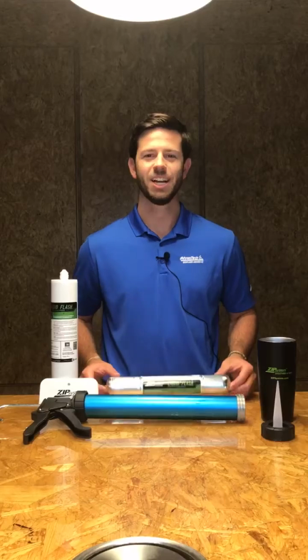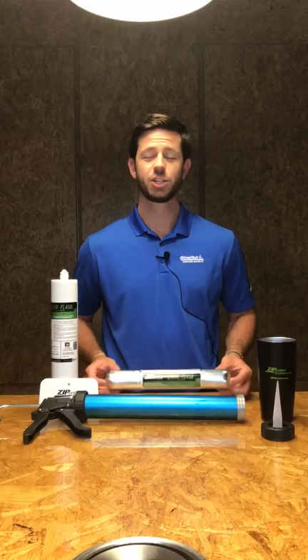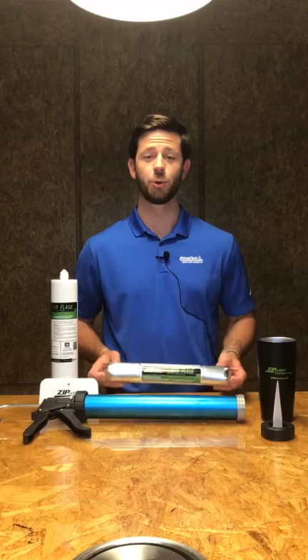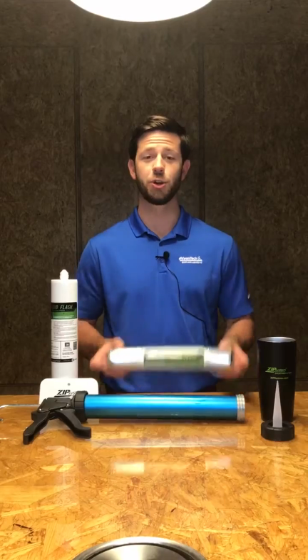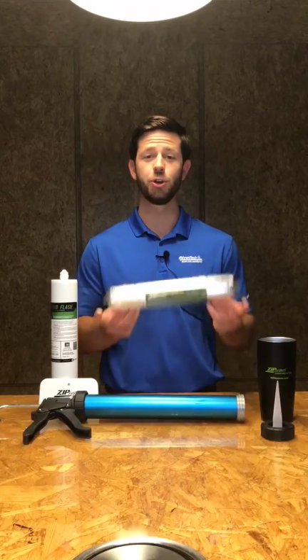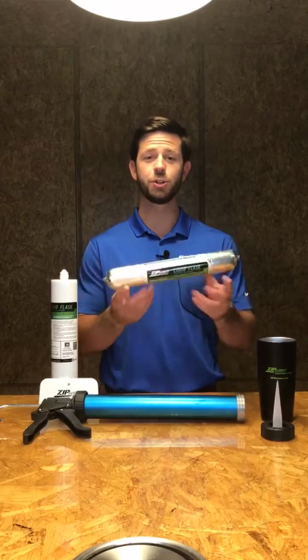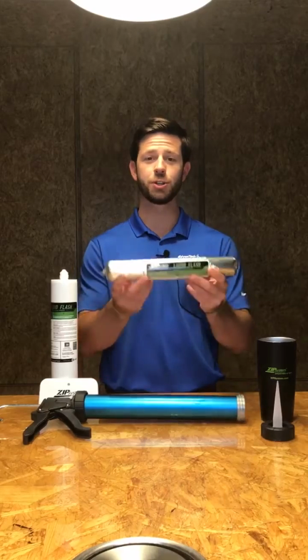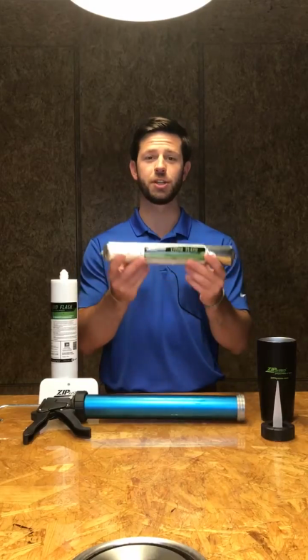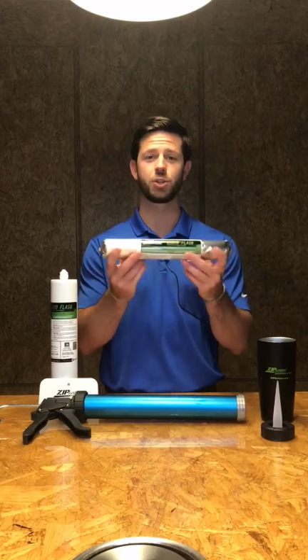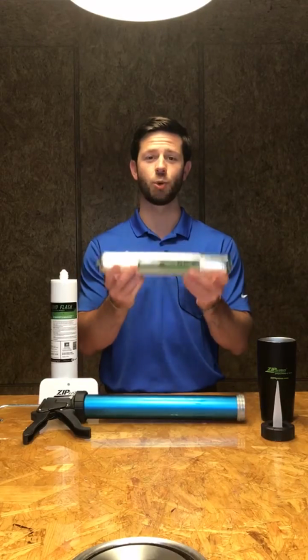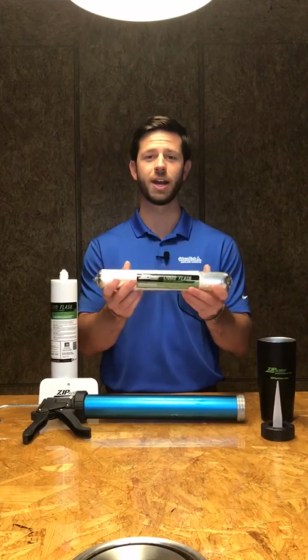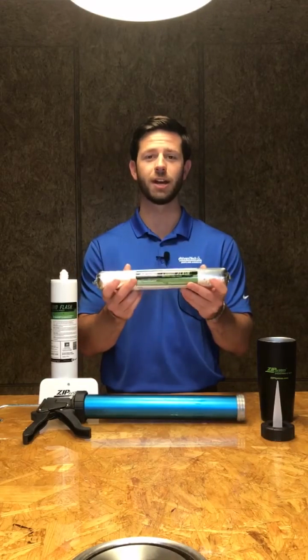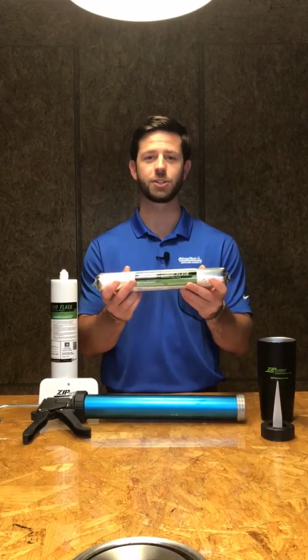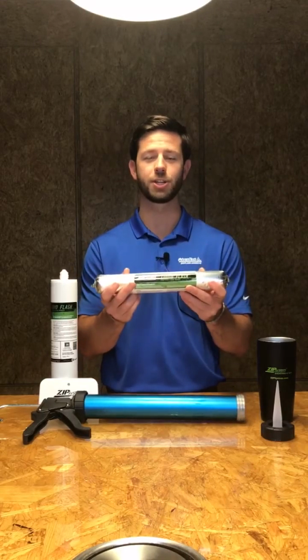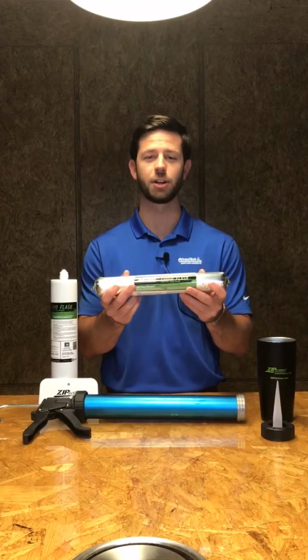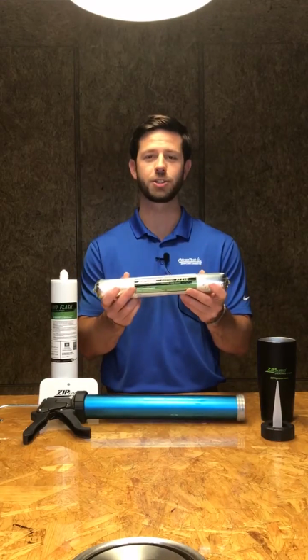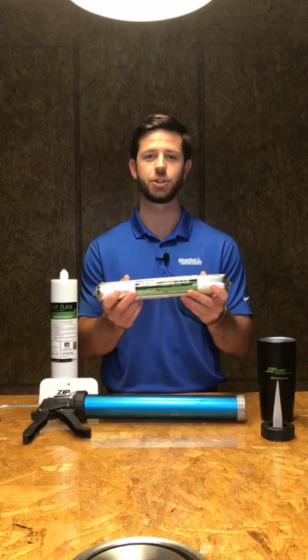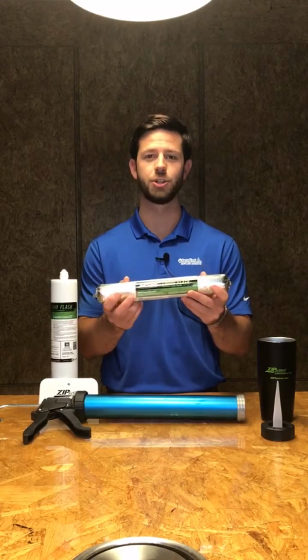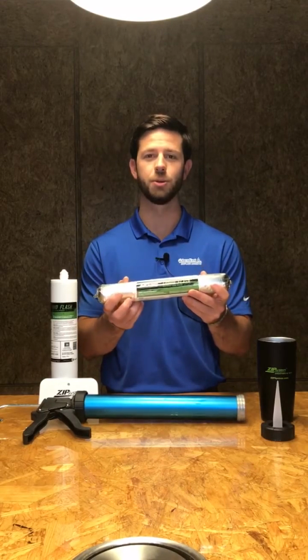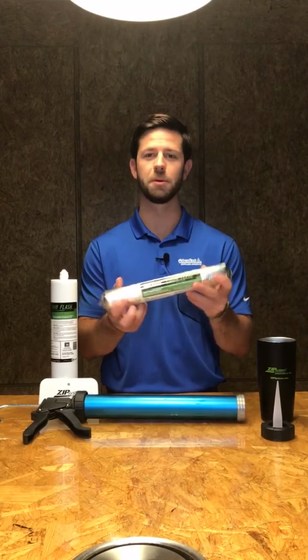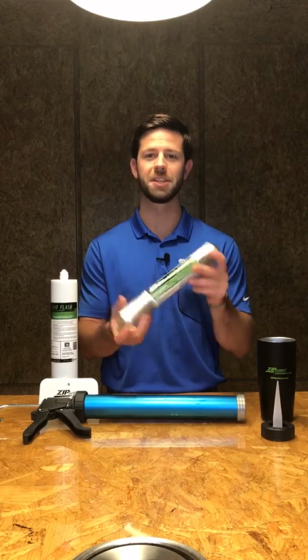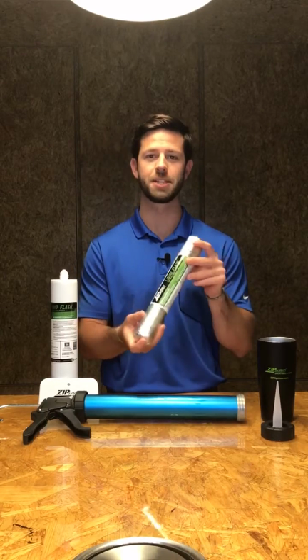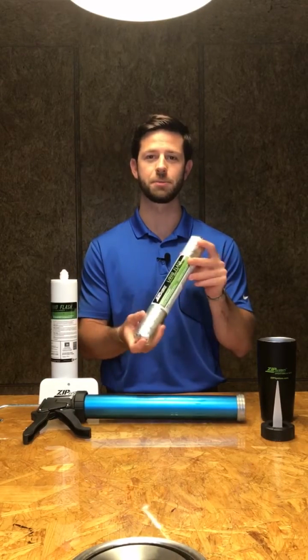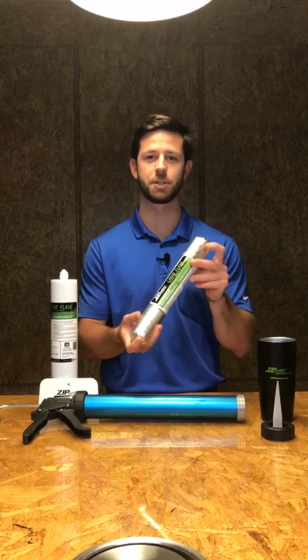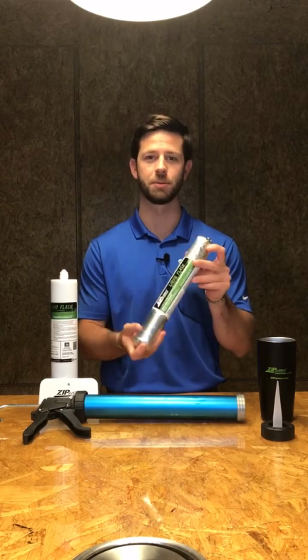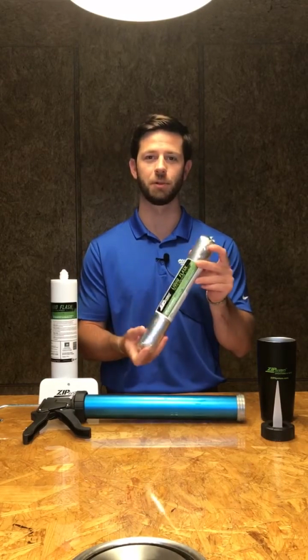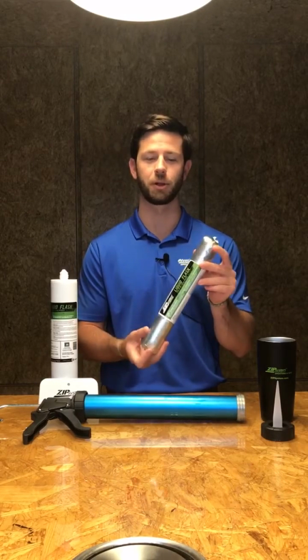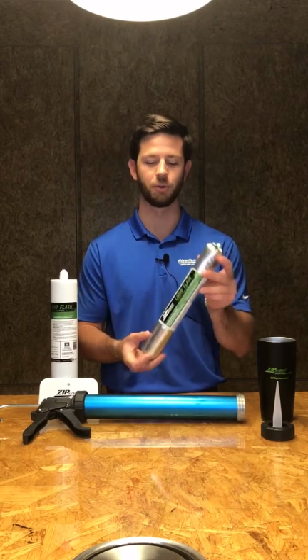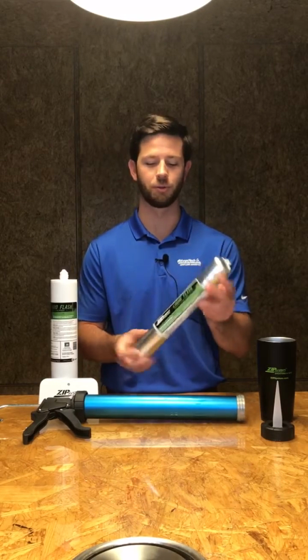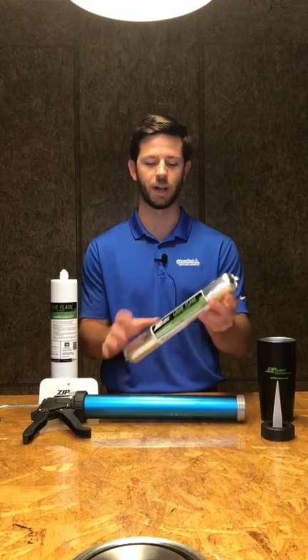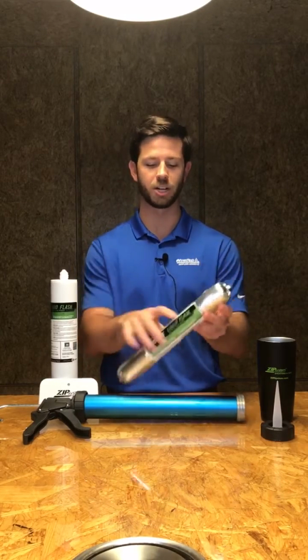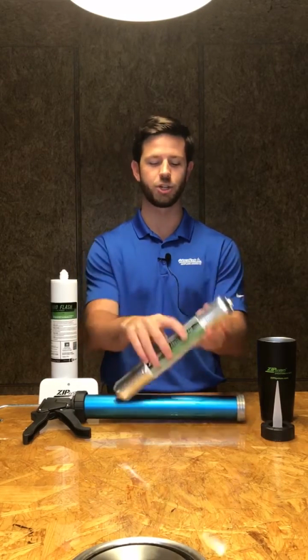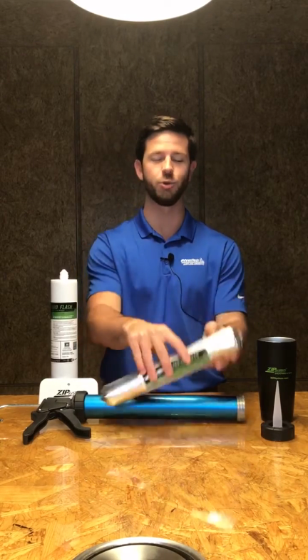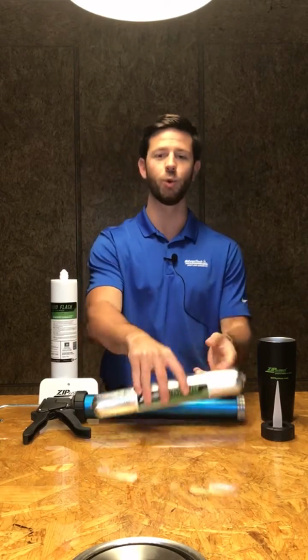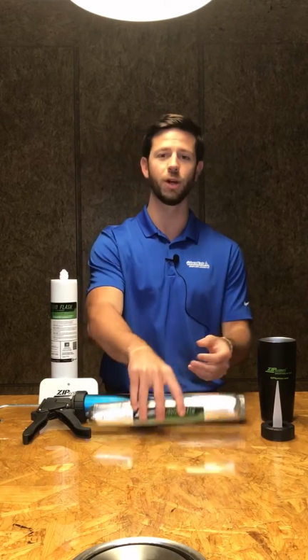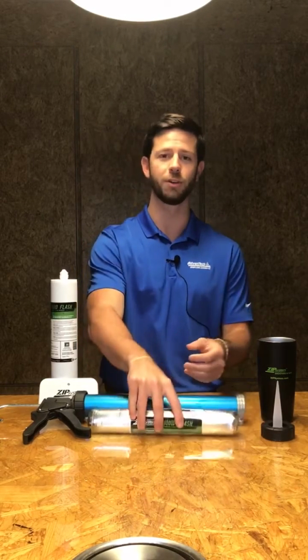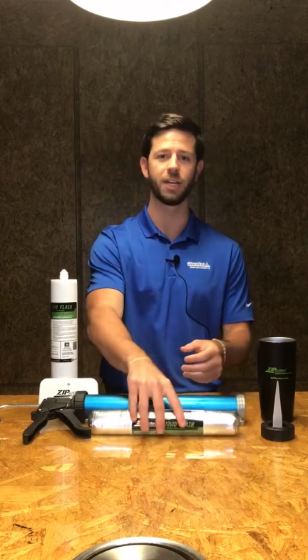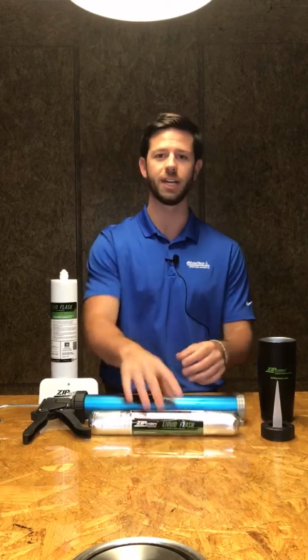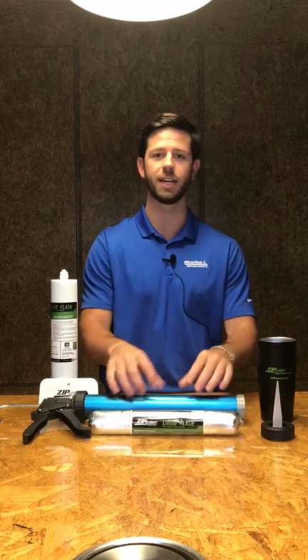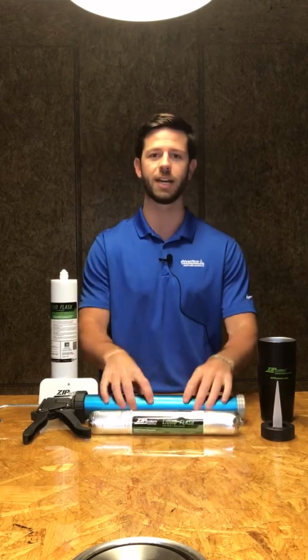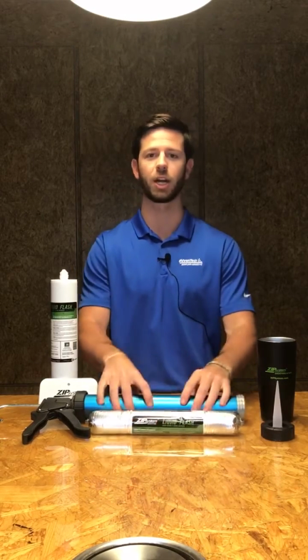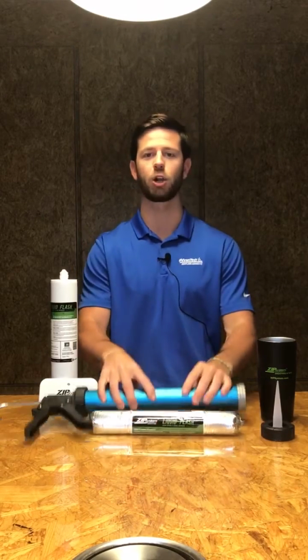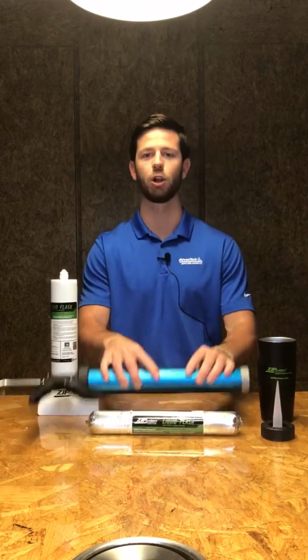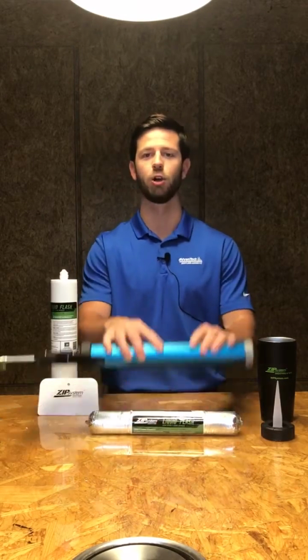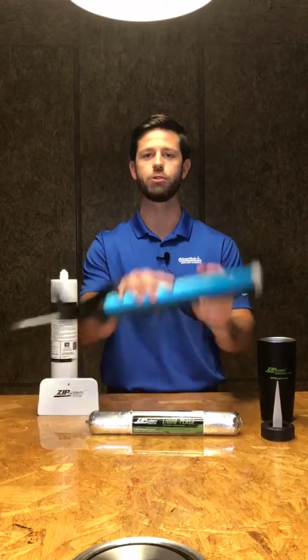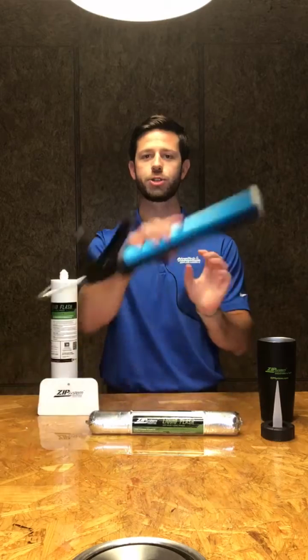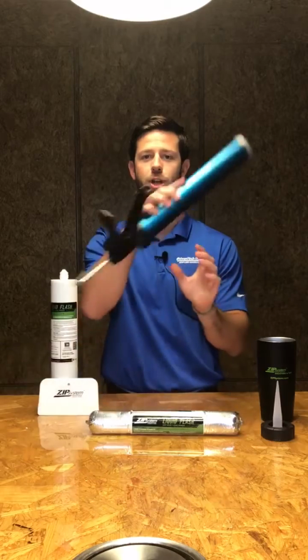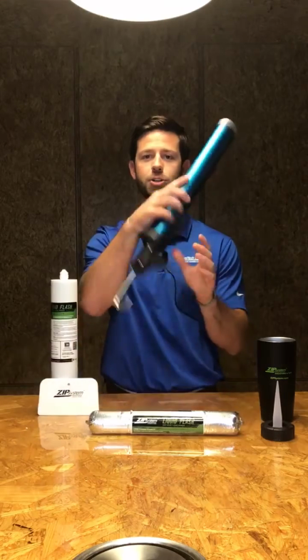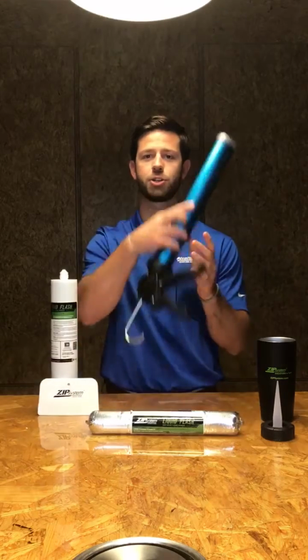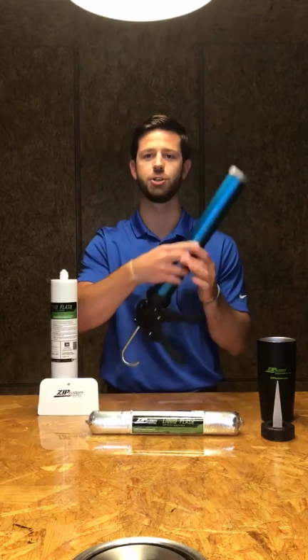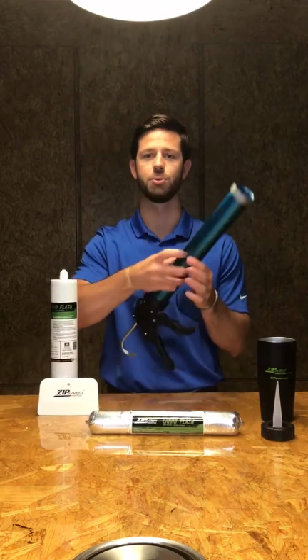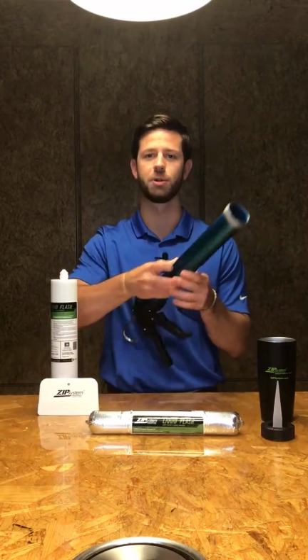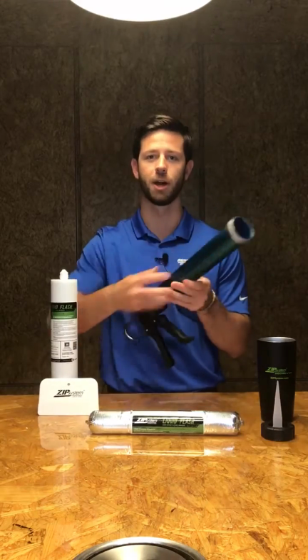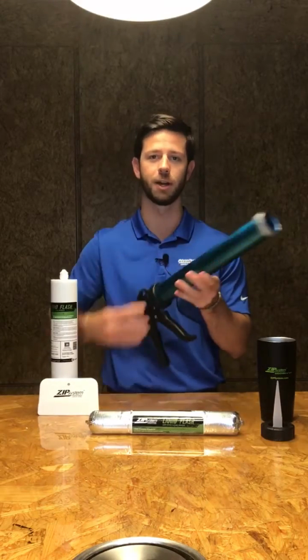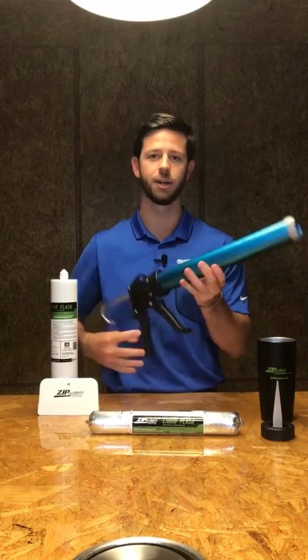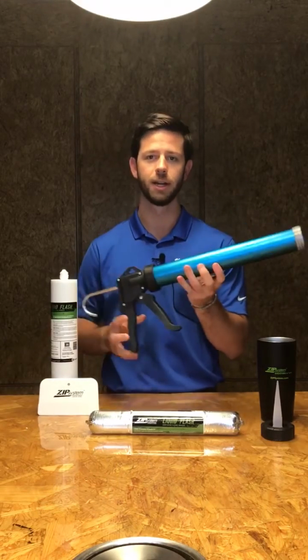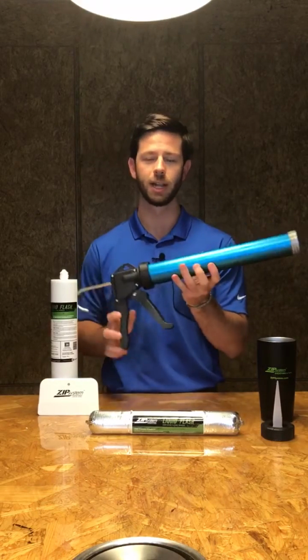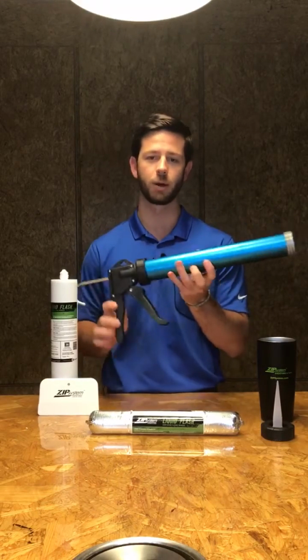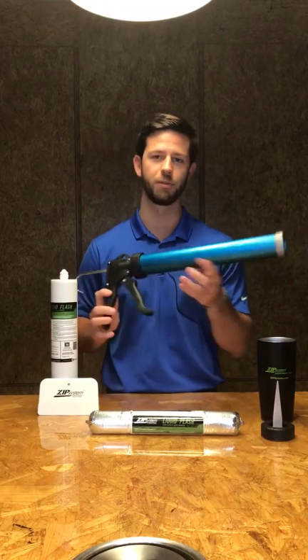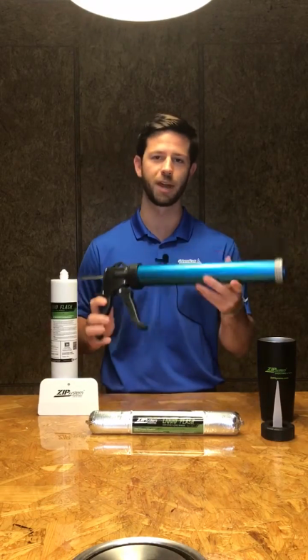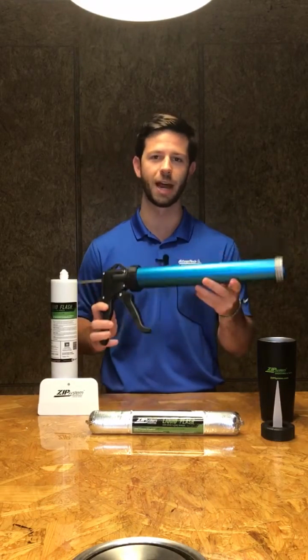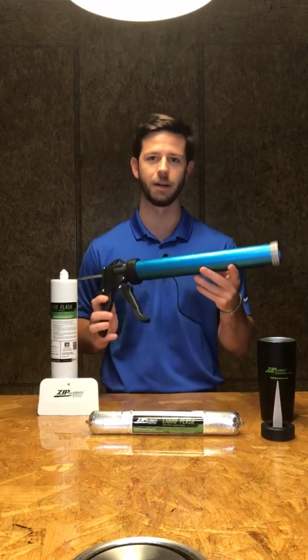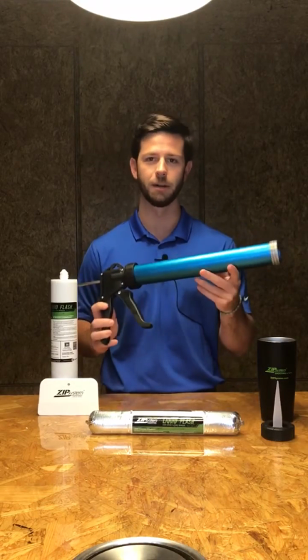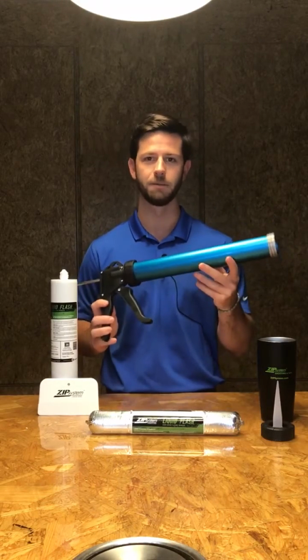When you're using the 20 ounce Sausage Tube with the Zip System Liquid Flash, you will need an enclosed Sausage Tube gun like we've got here.